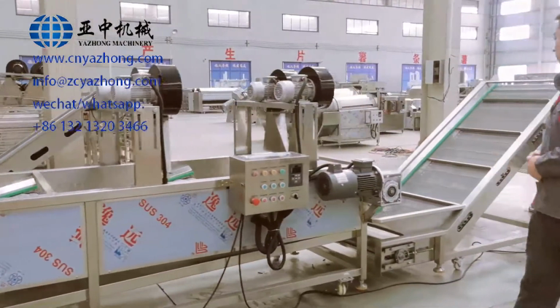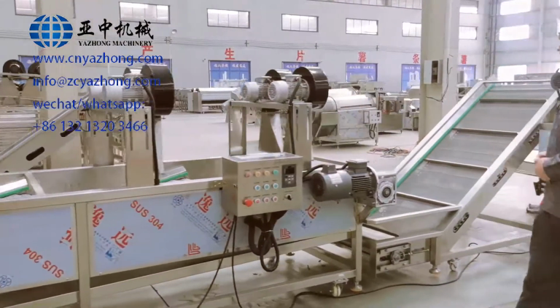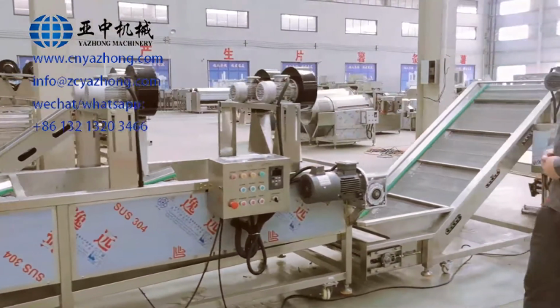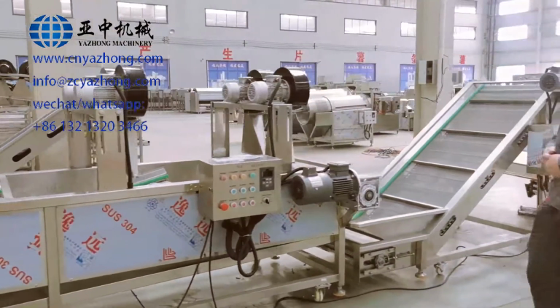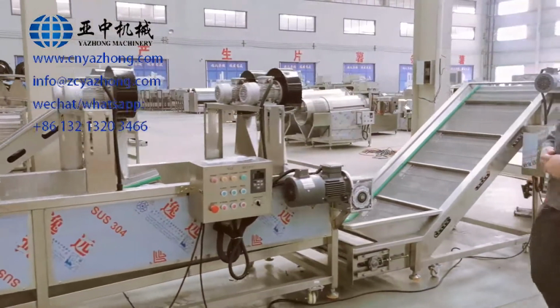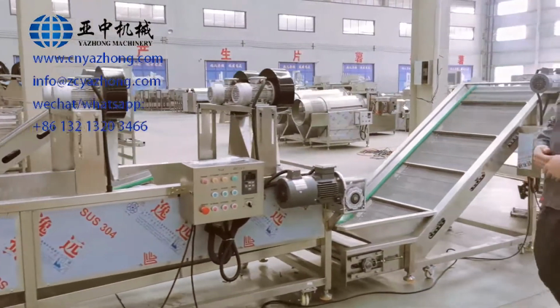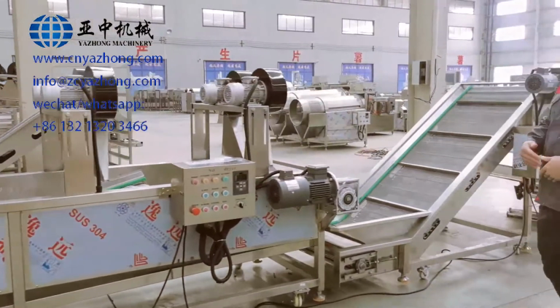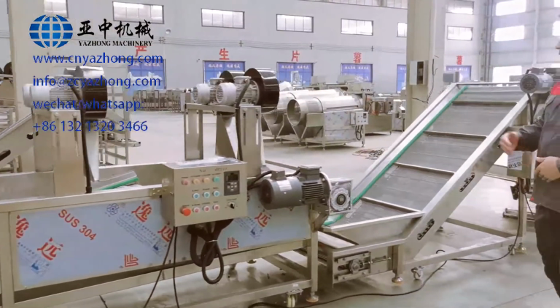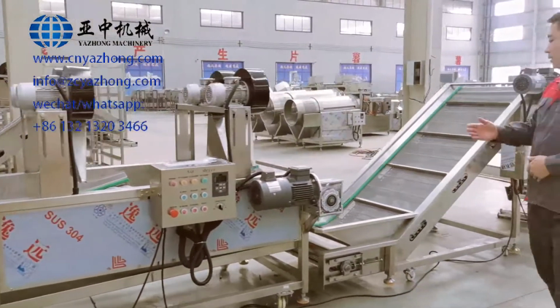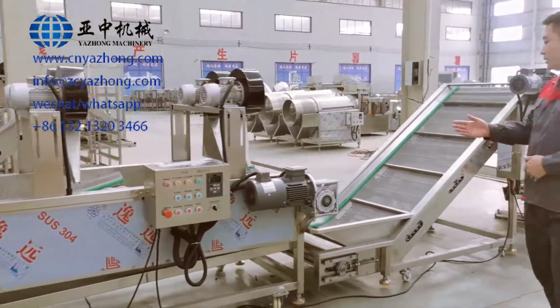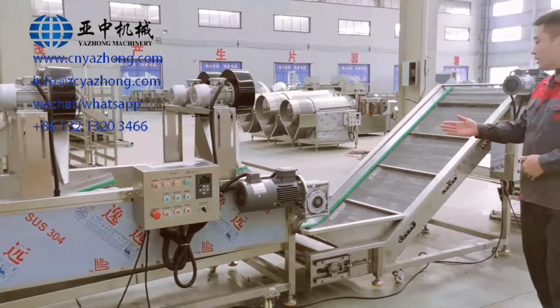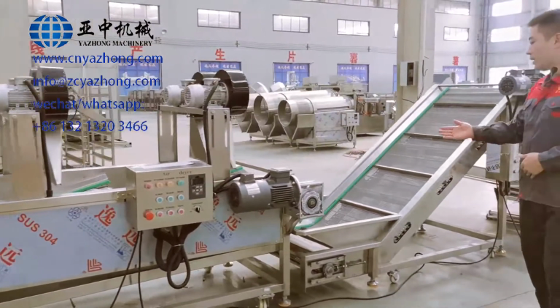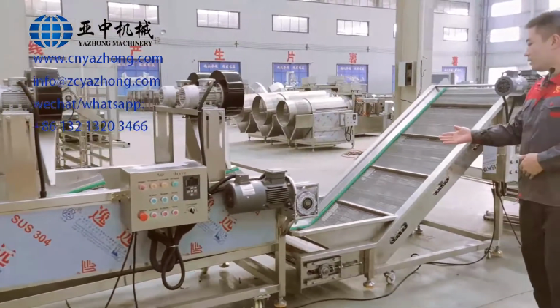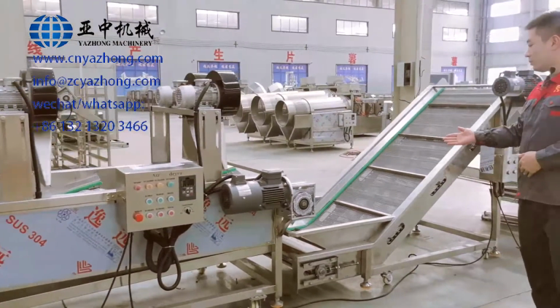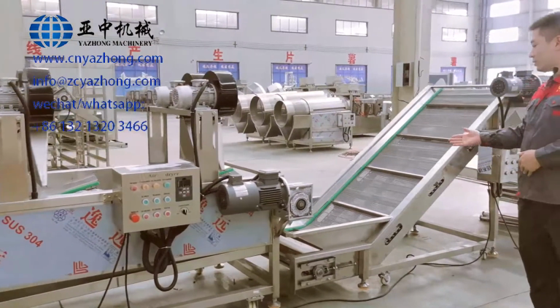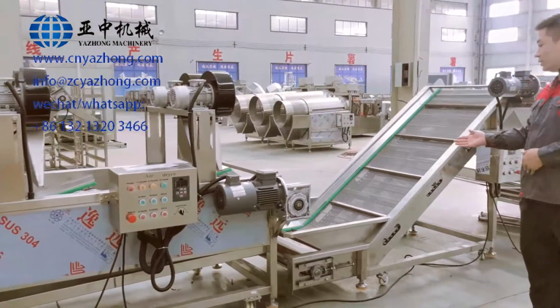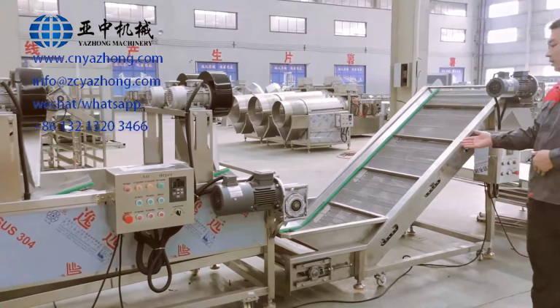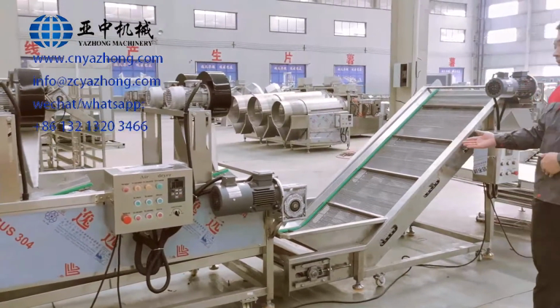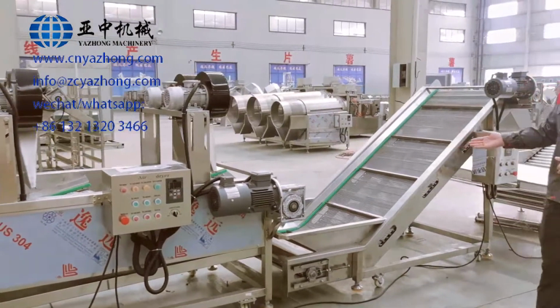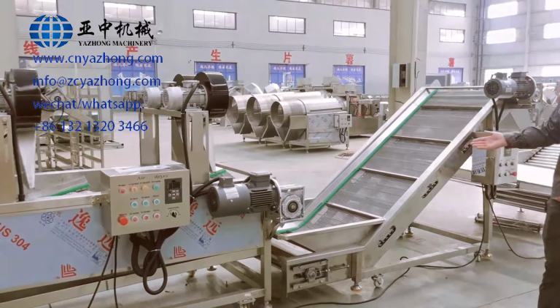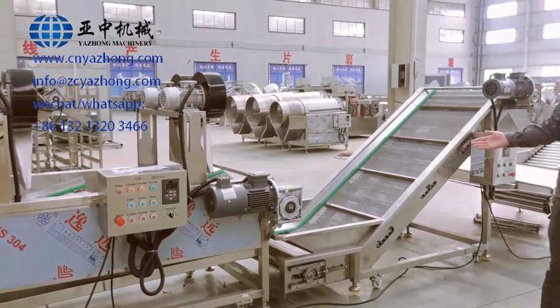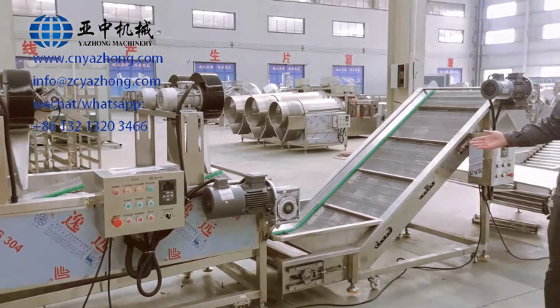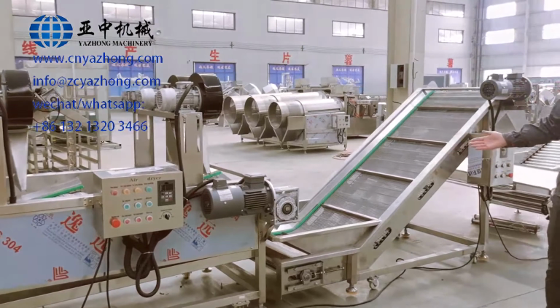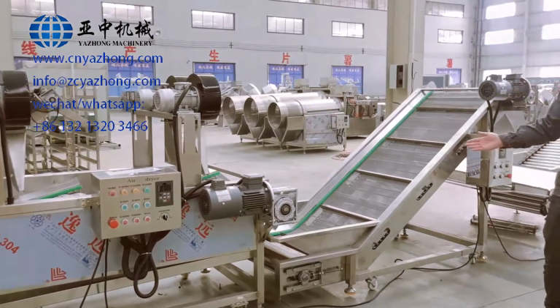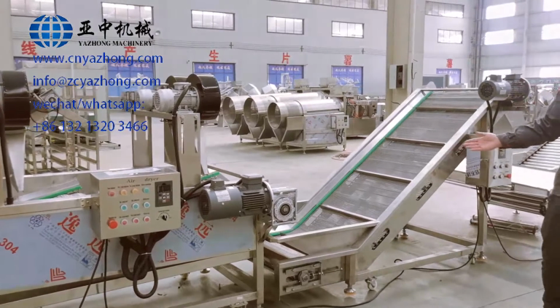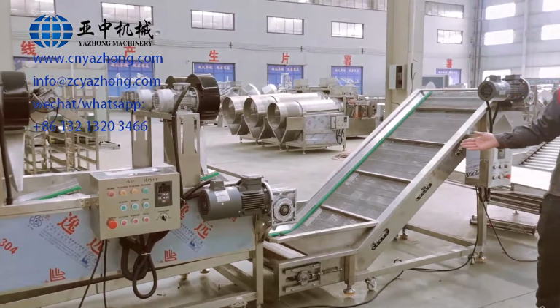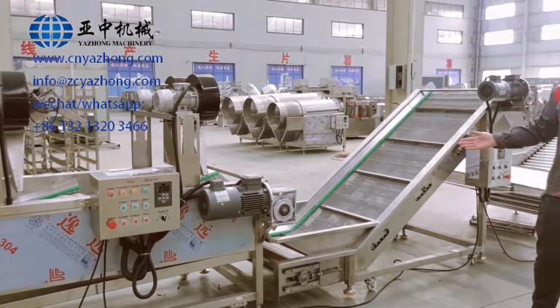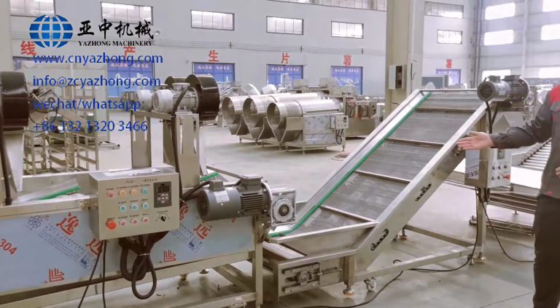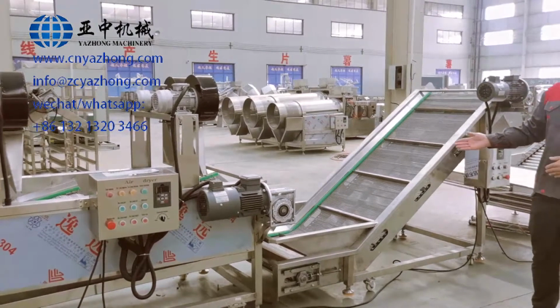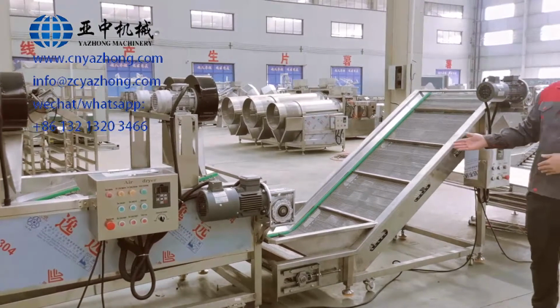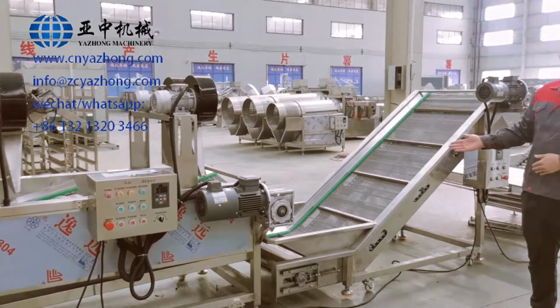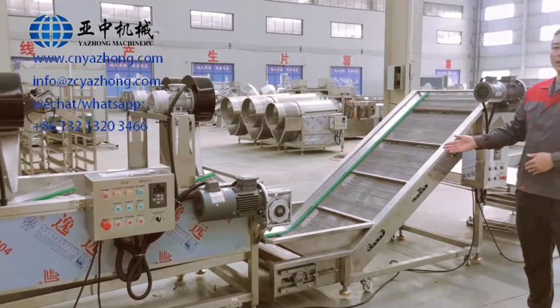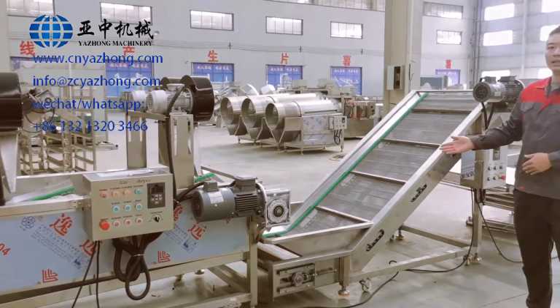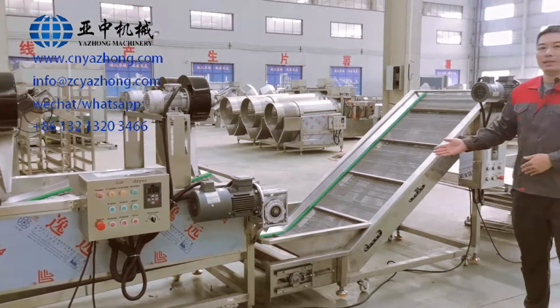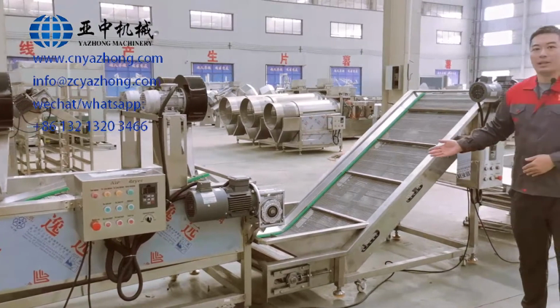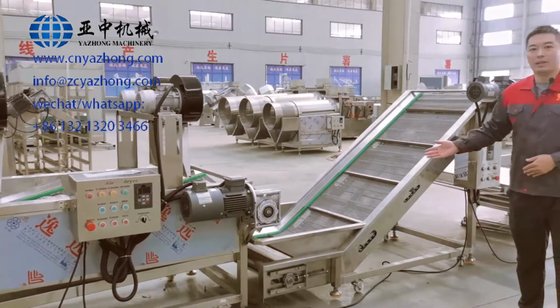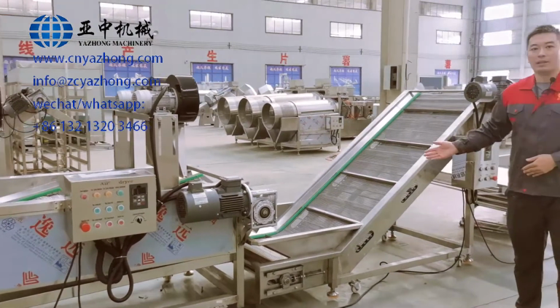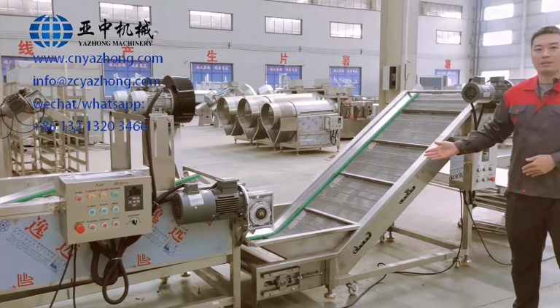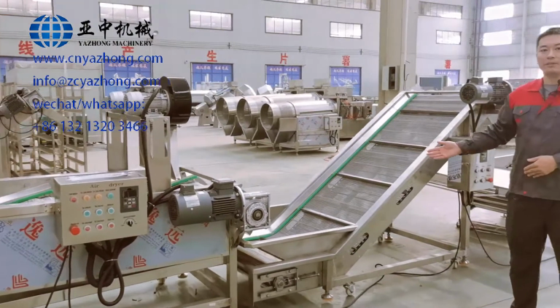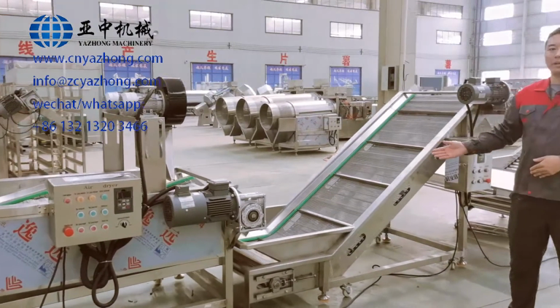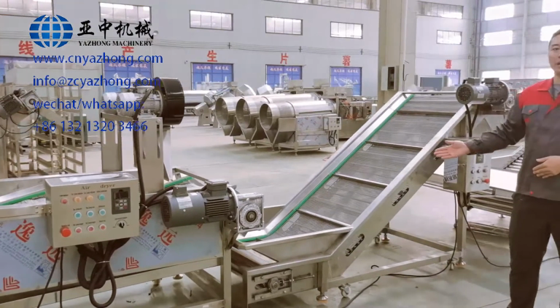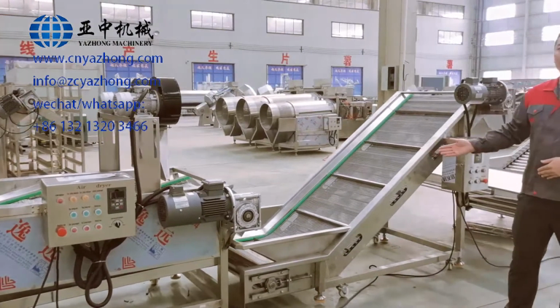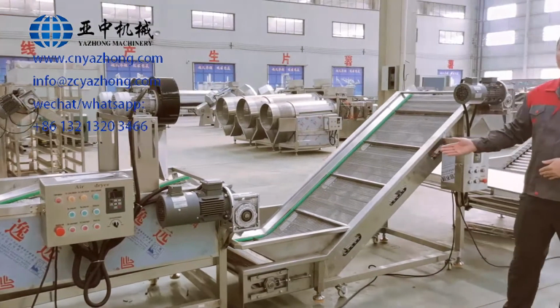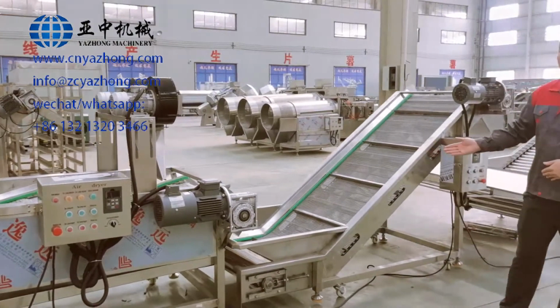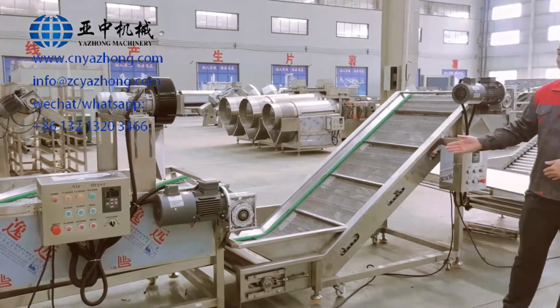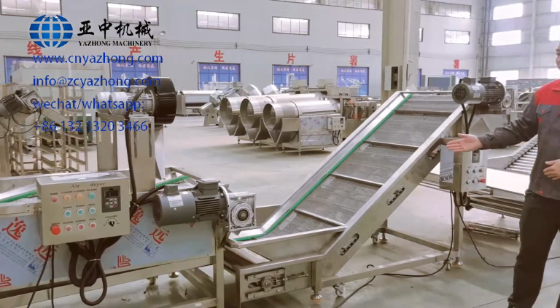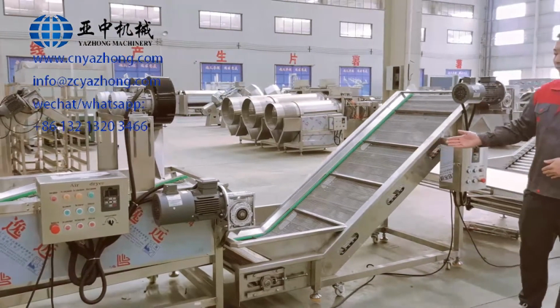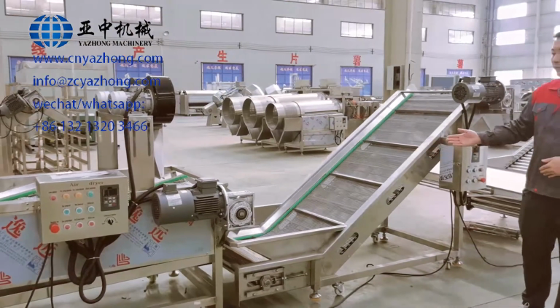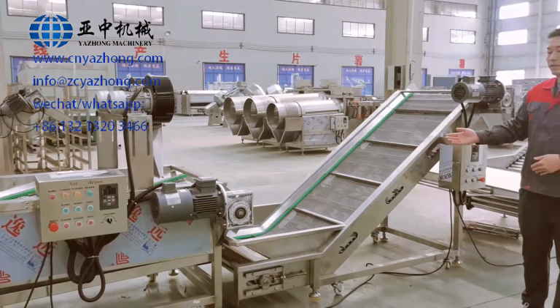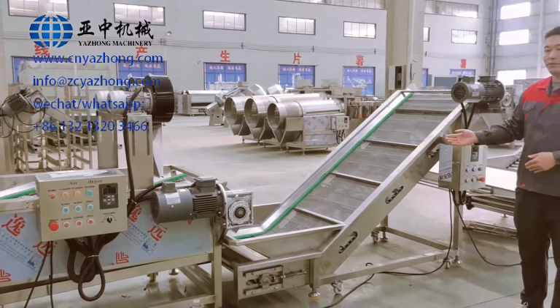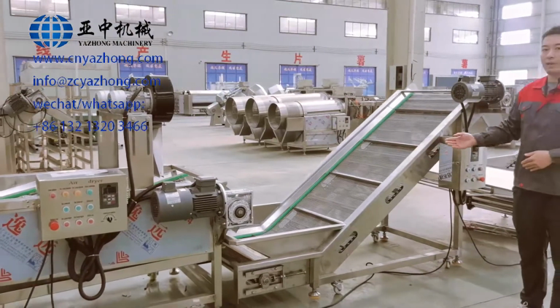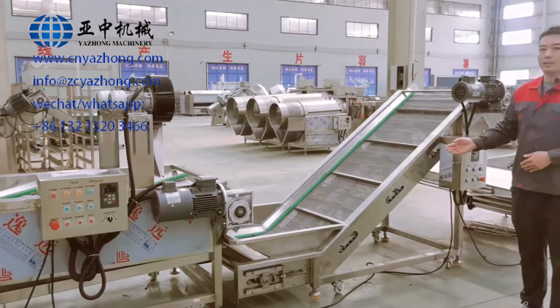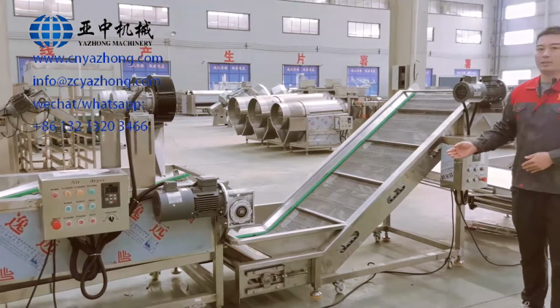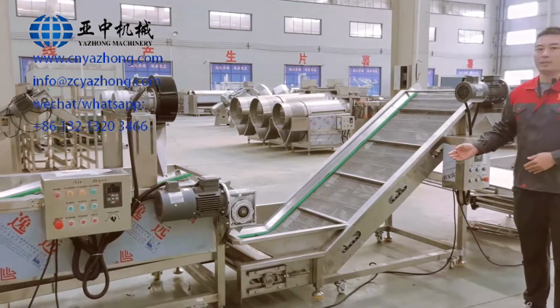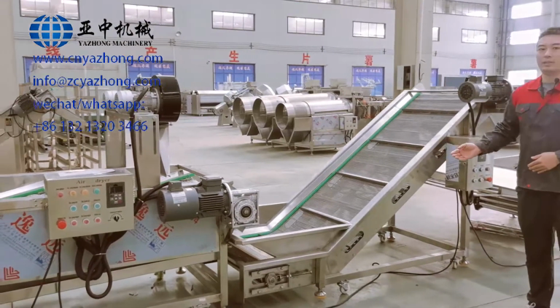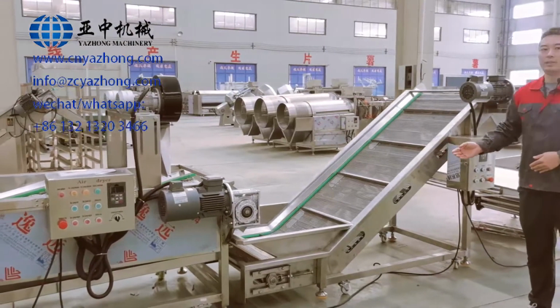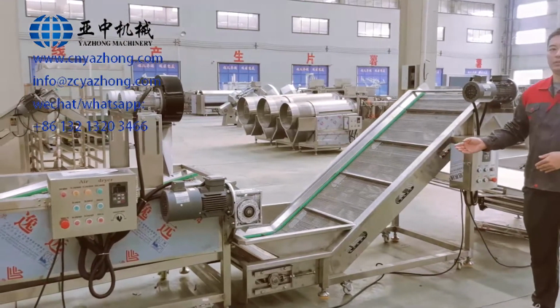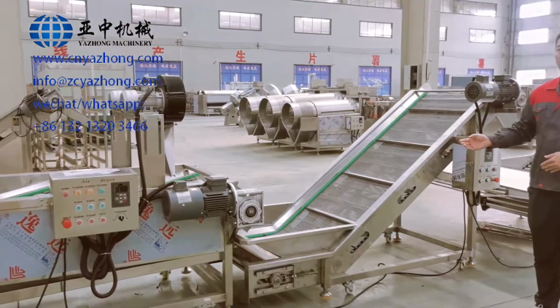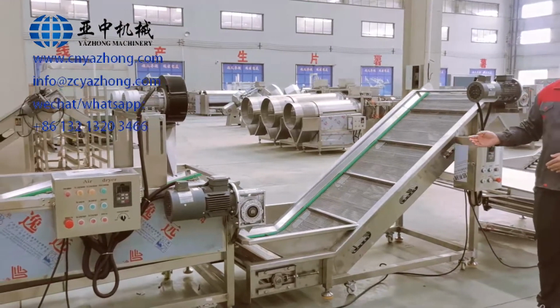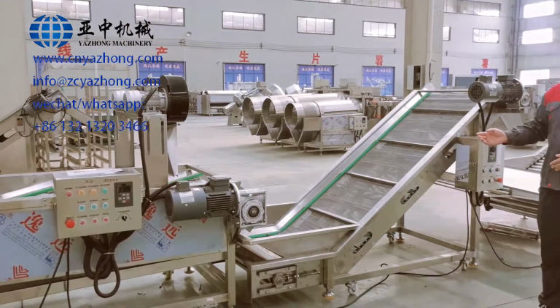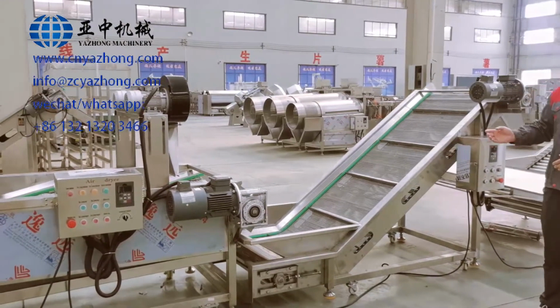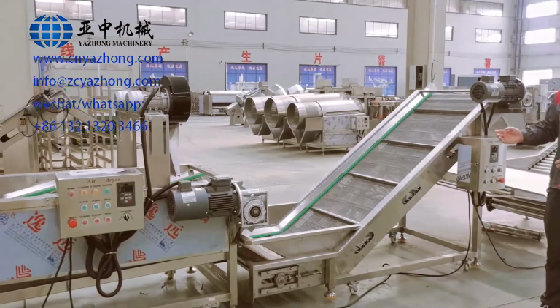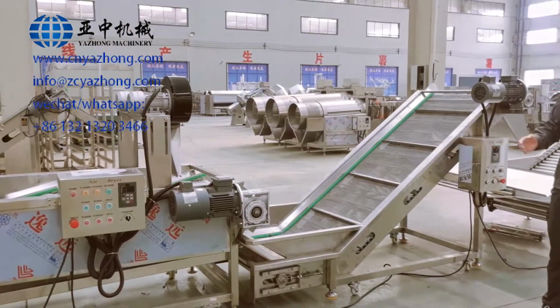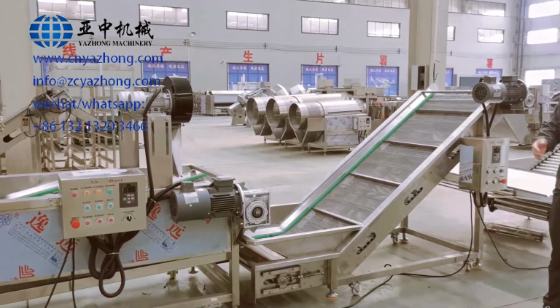And this is the last machine, the elevating conveyor. It is for elevating the French fries into the freezing machine.